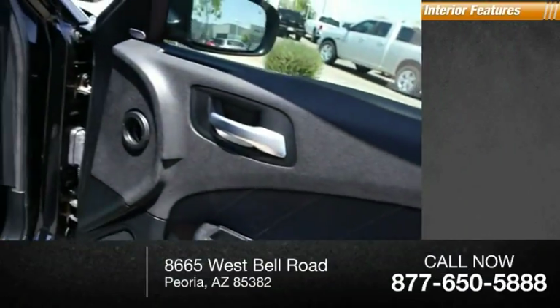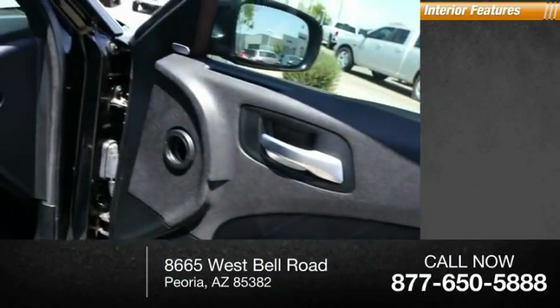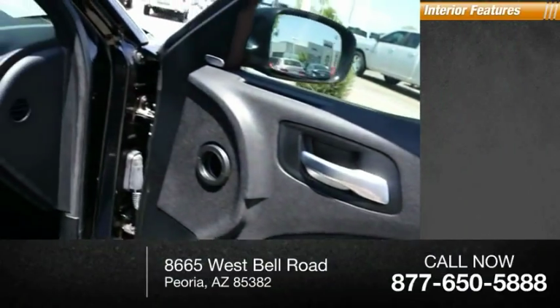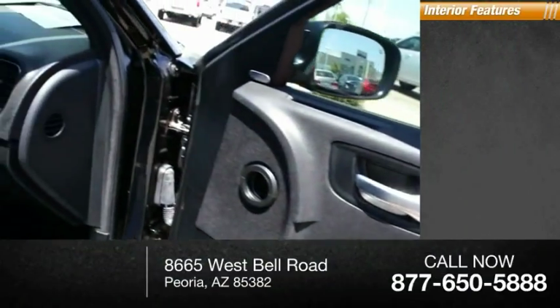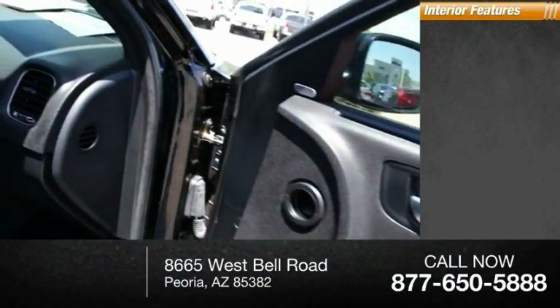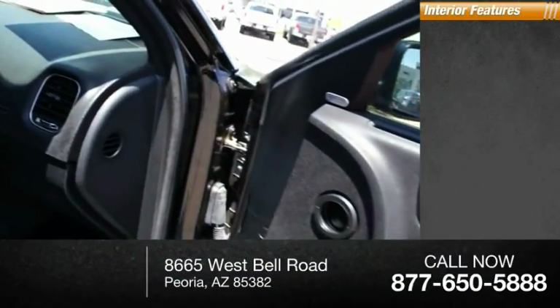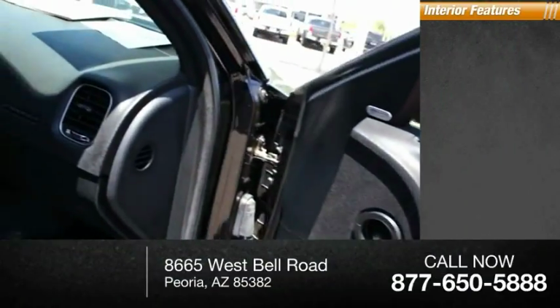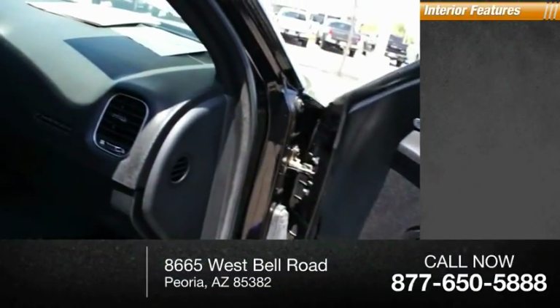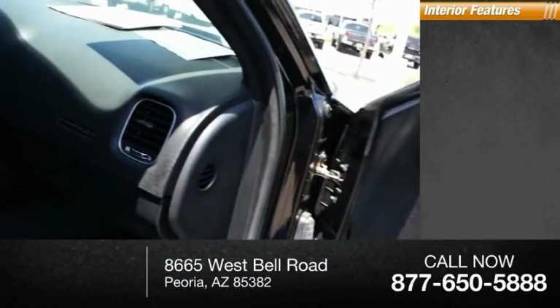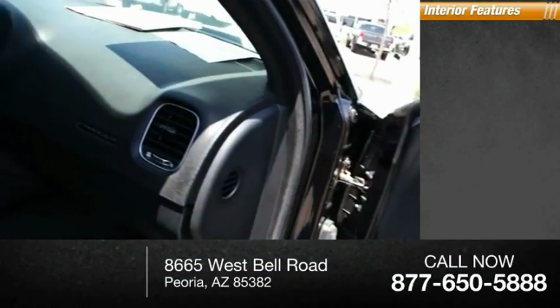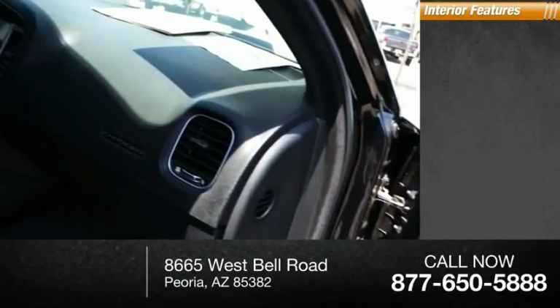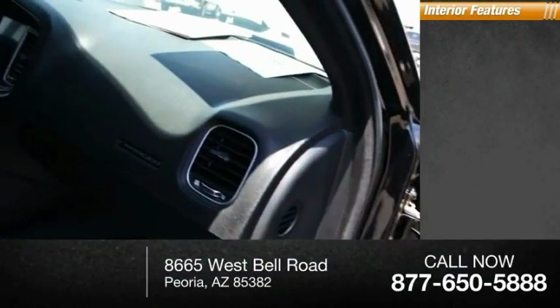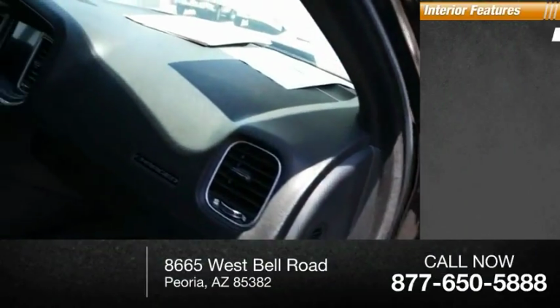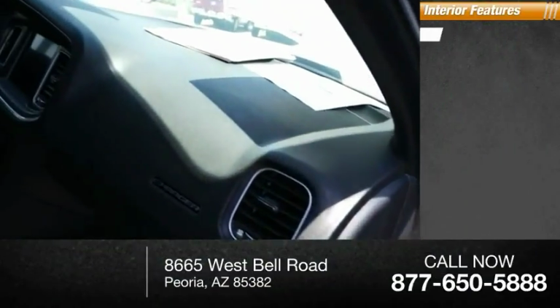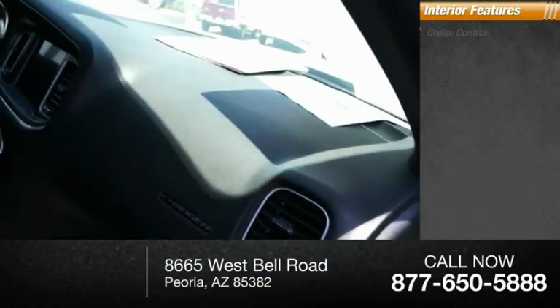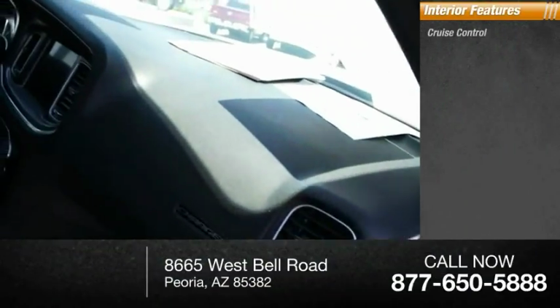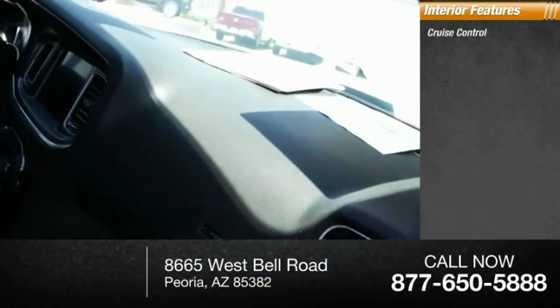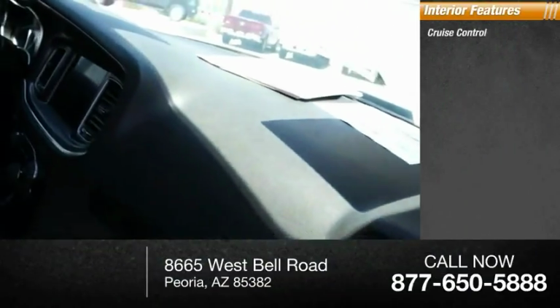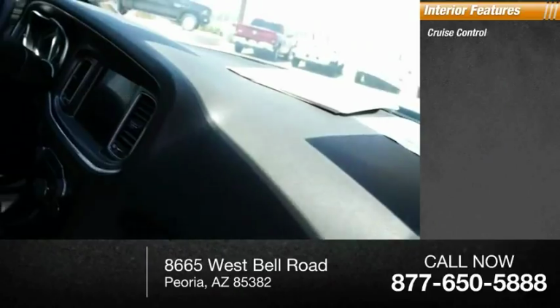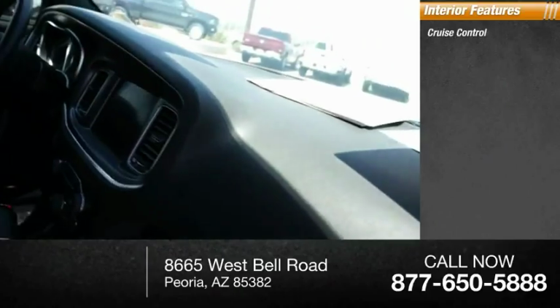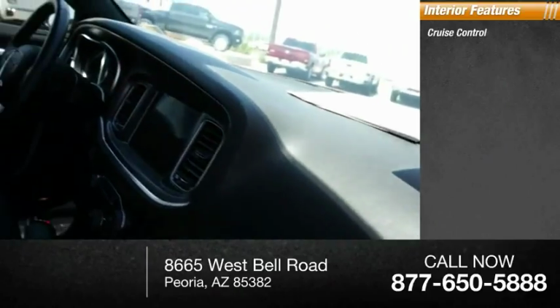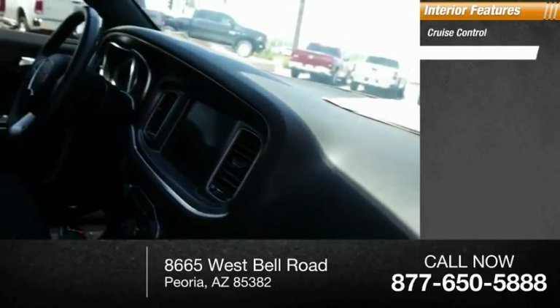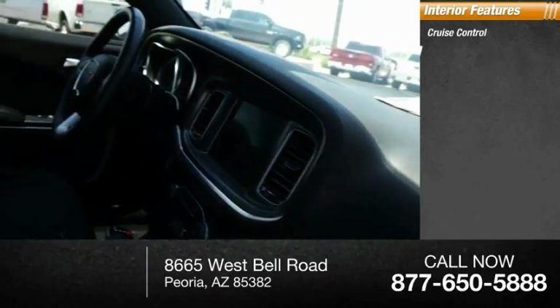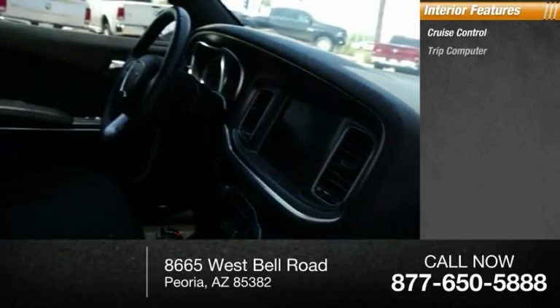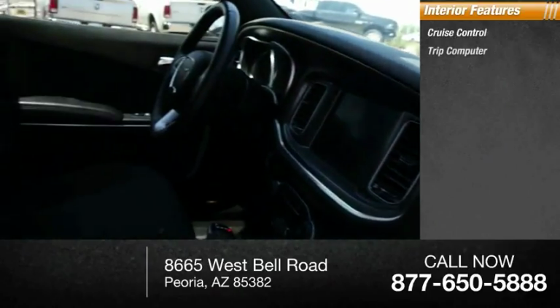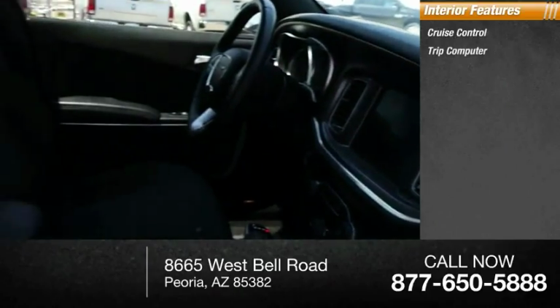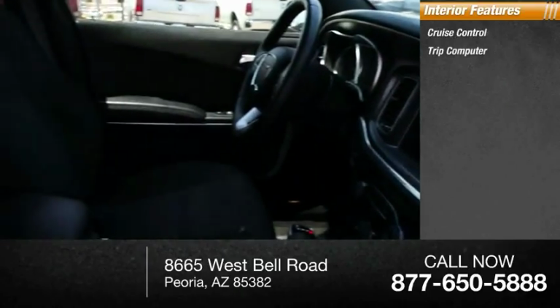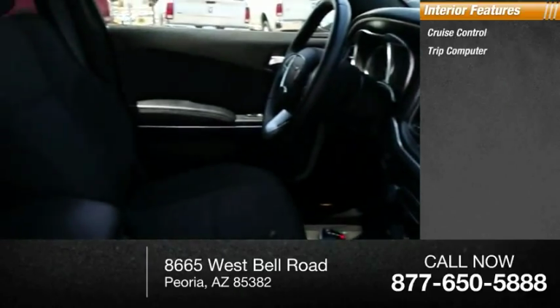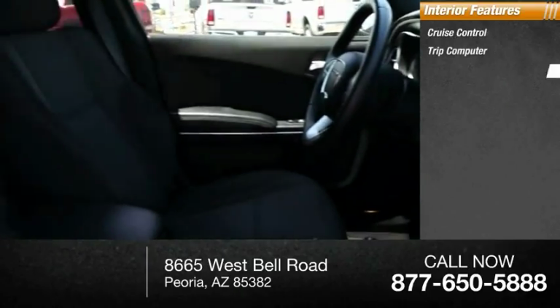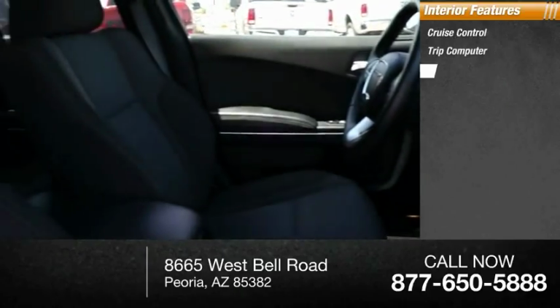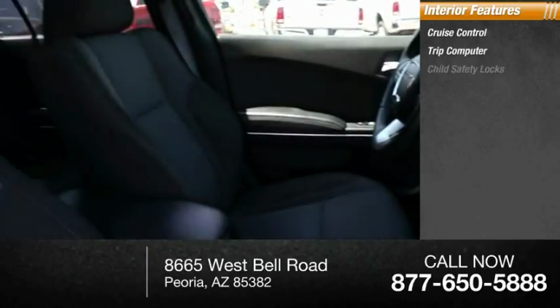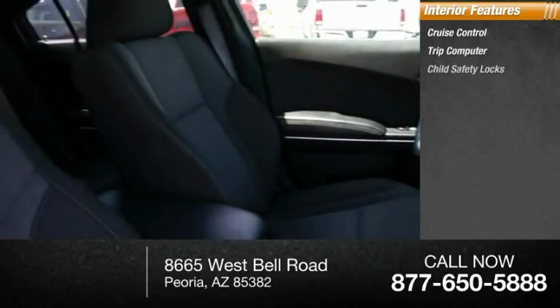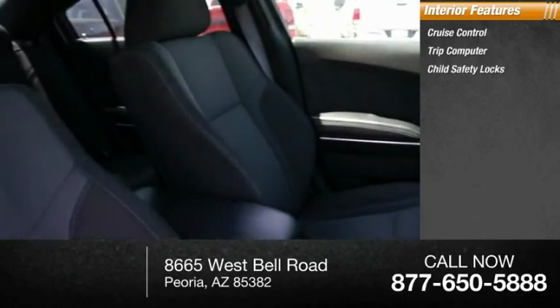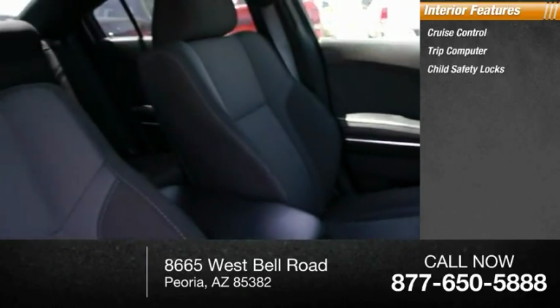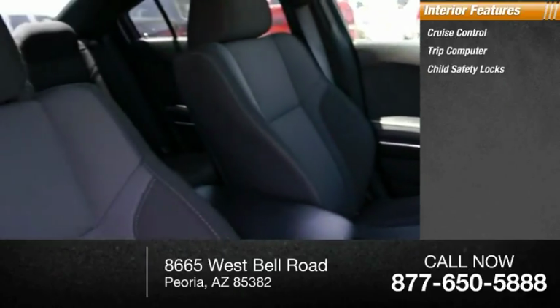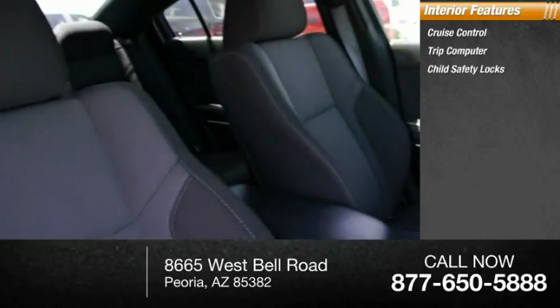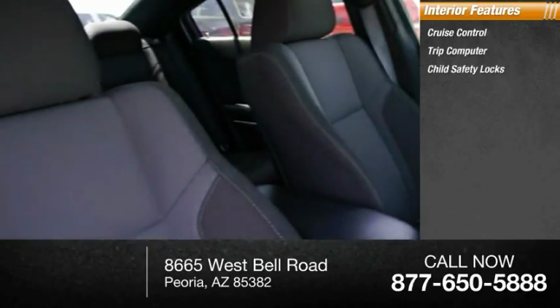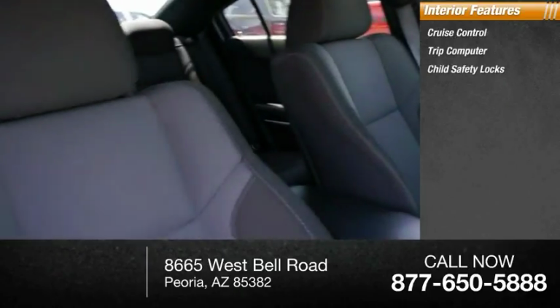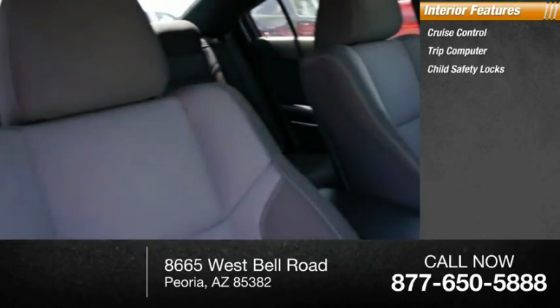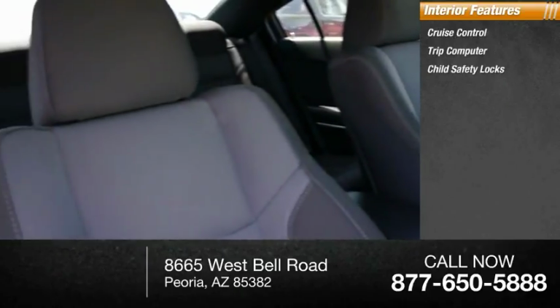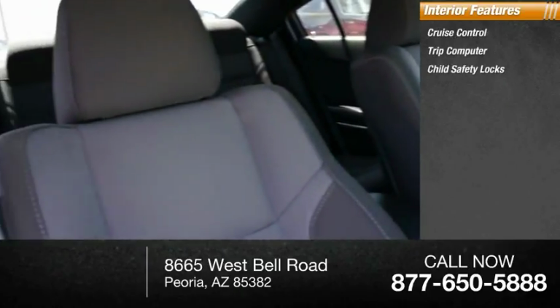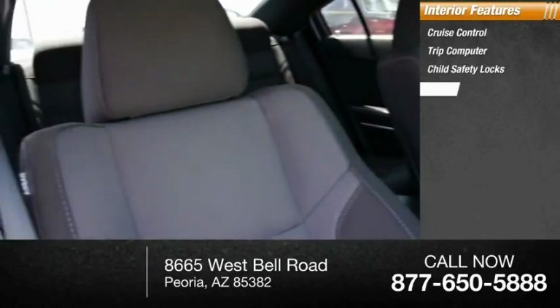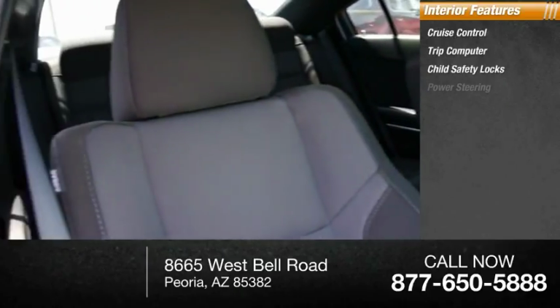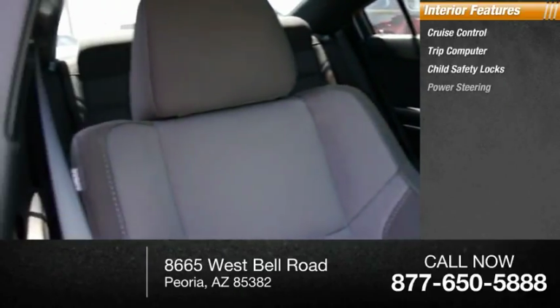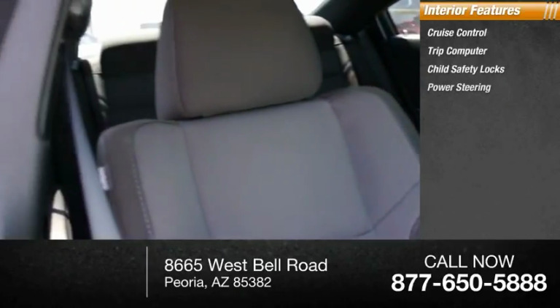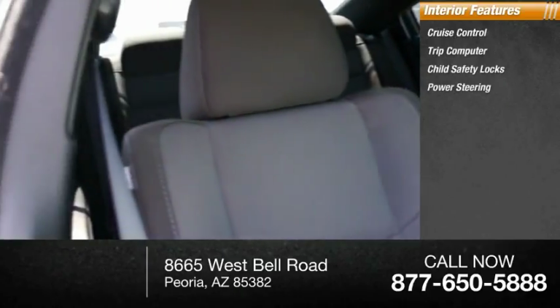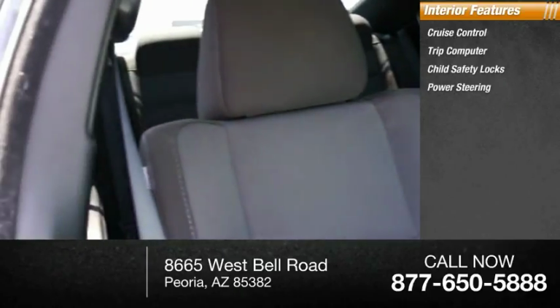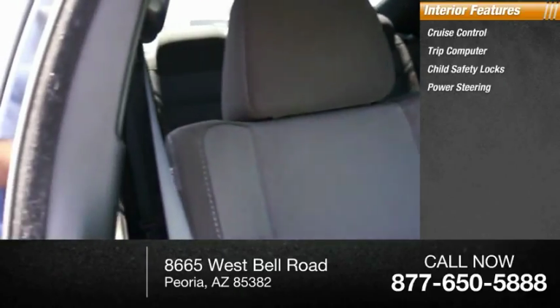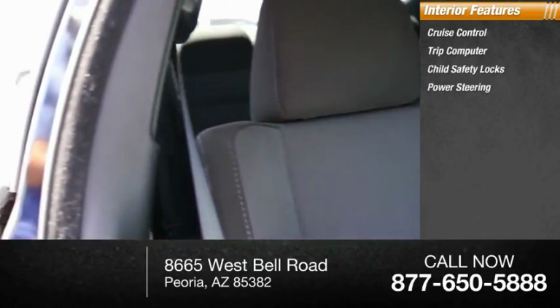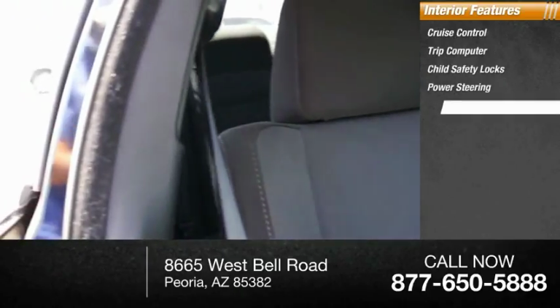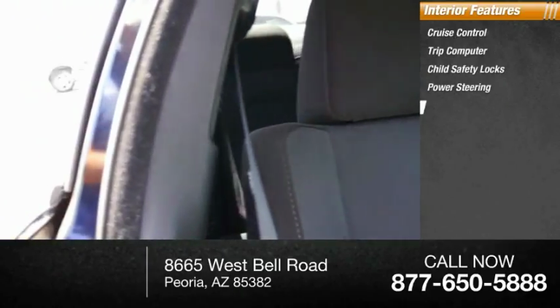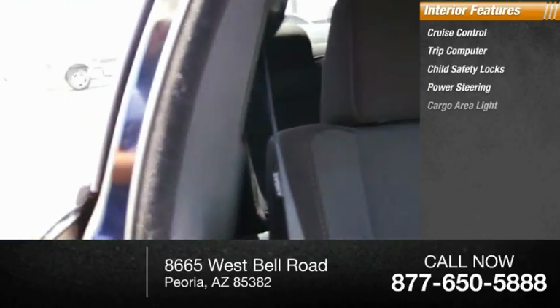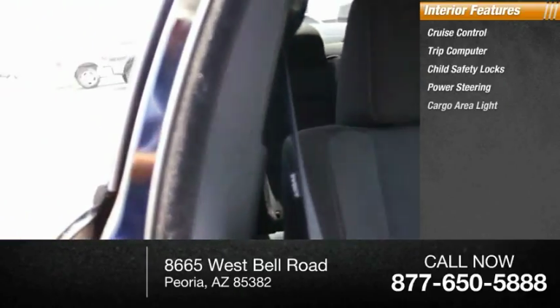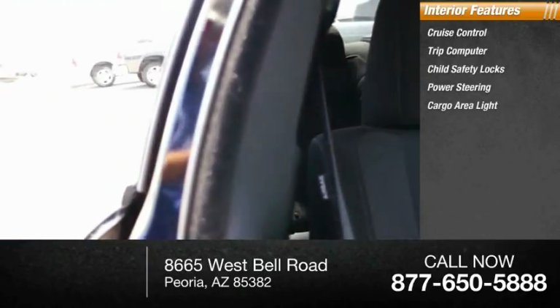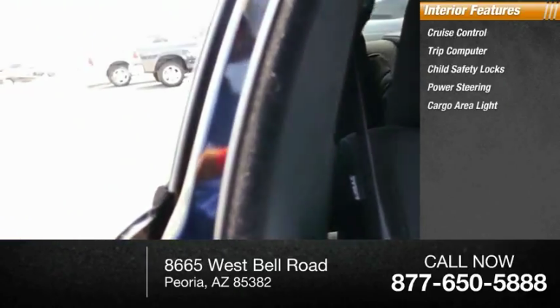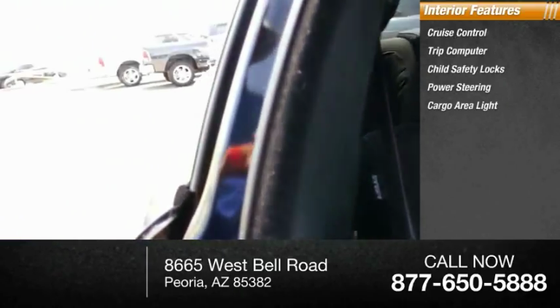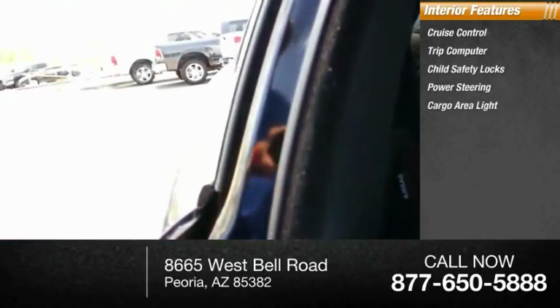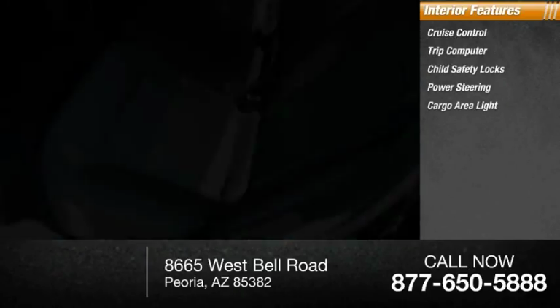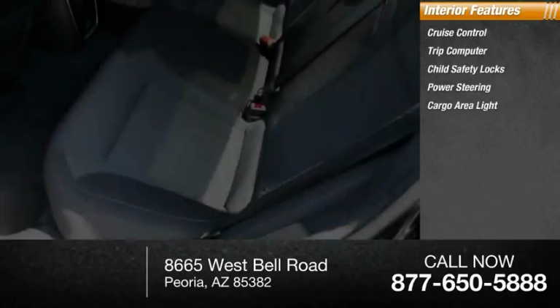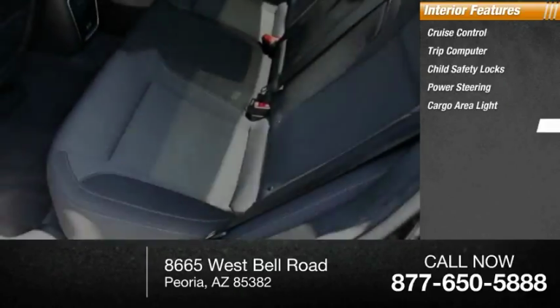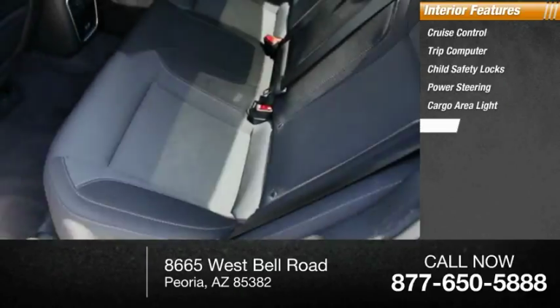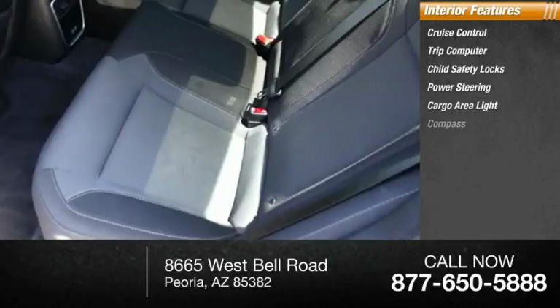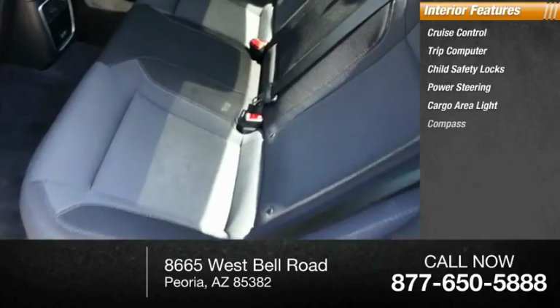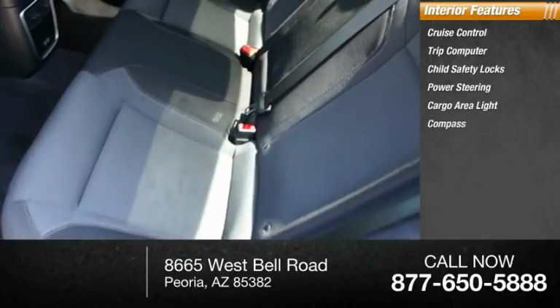Inside you'll find cruise control, trip computer, child safety locks, power steering, cargo area light, compass.